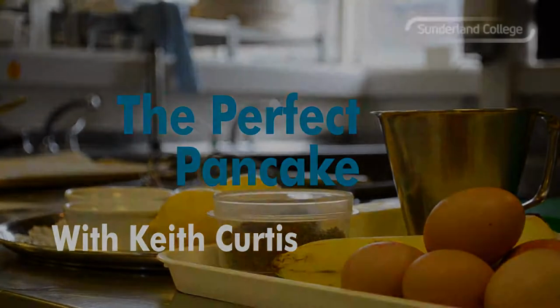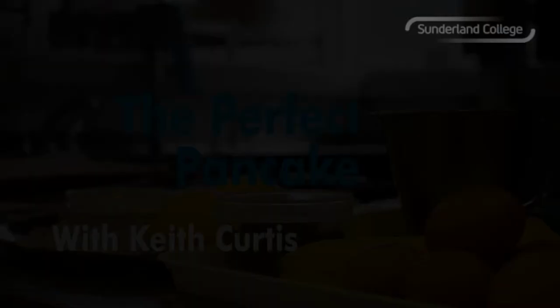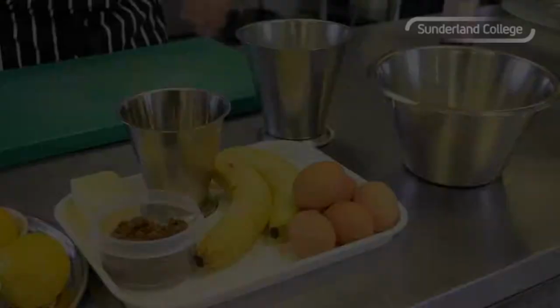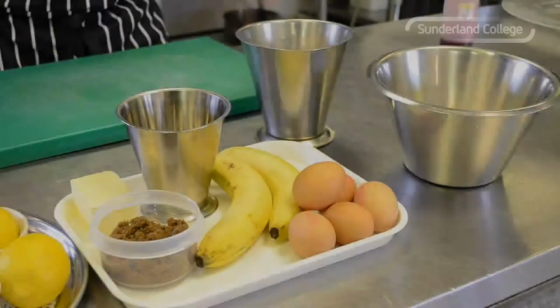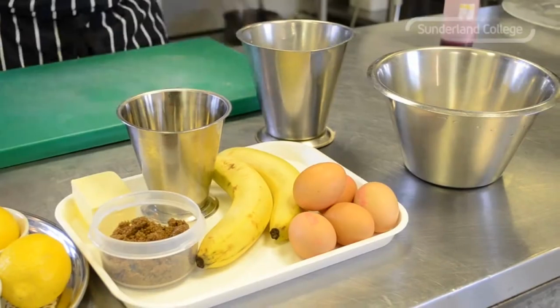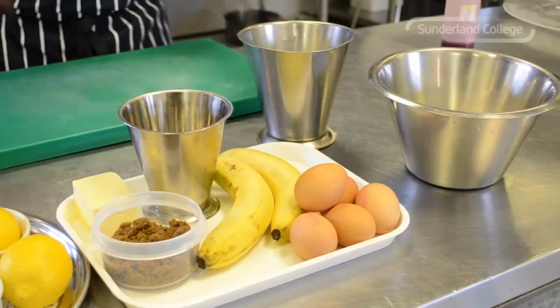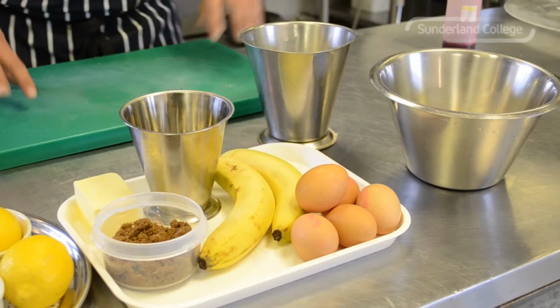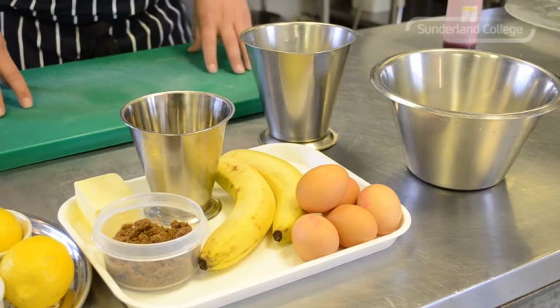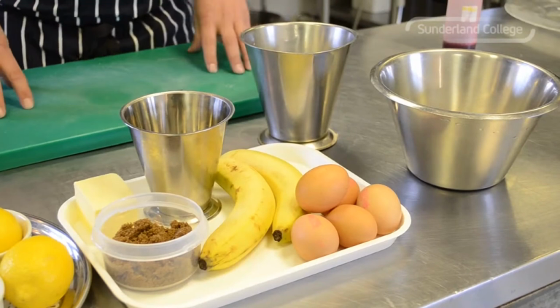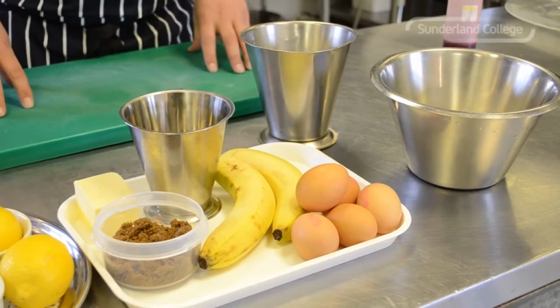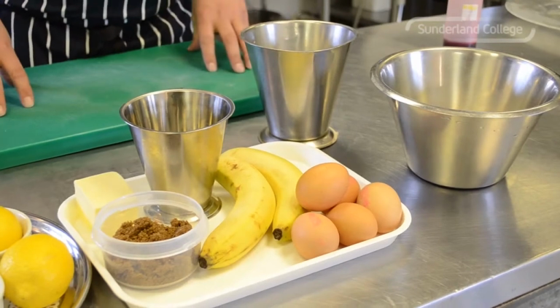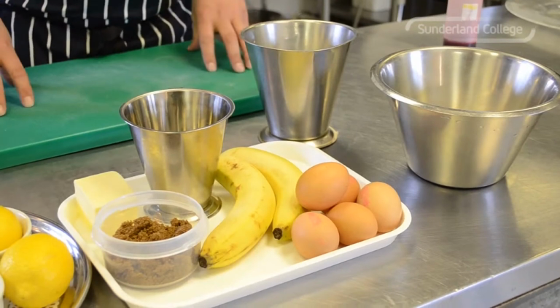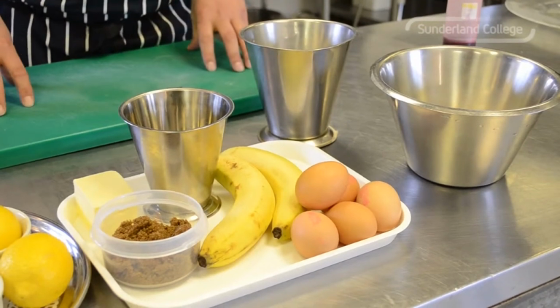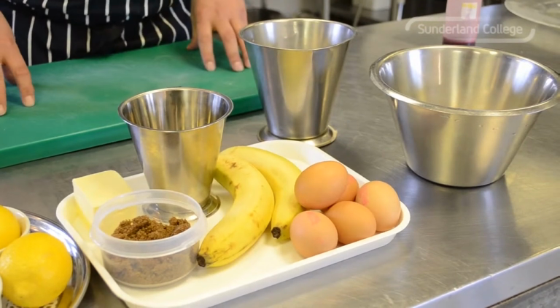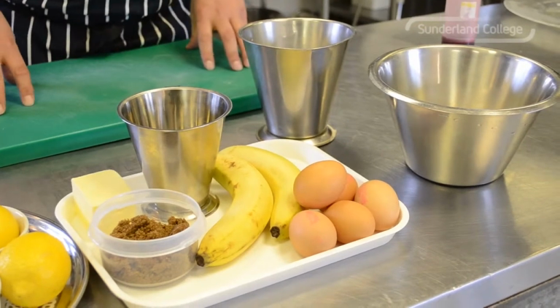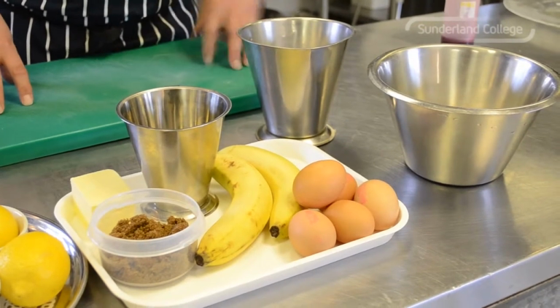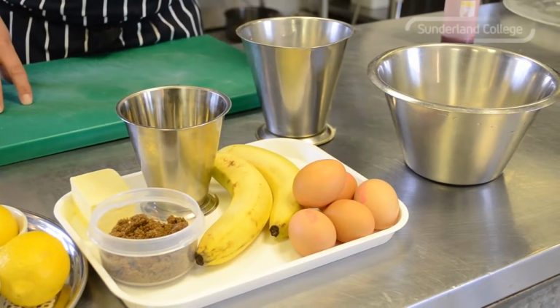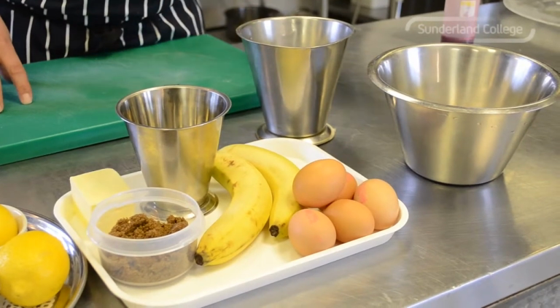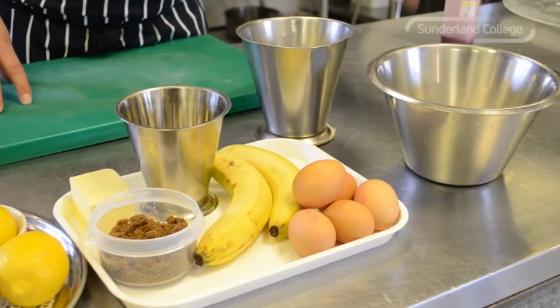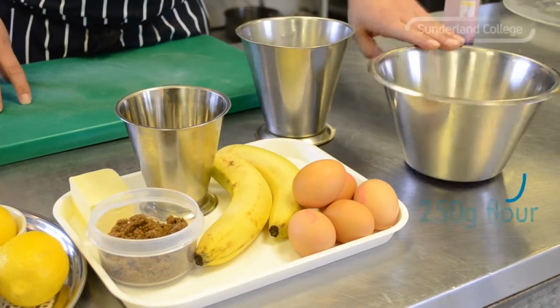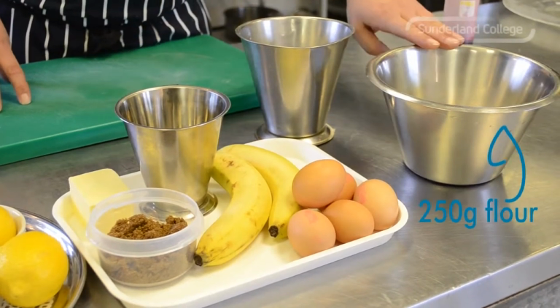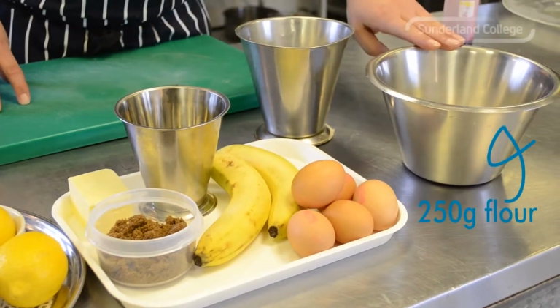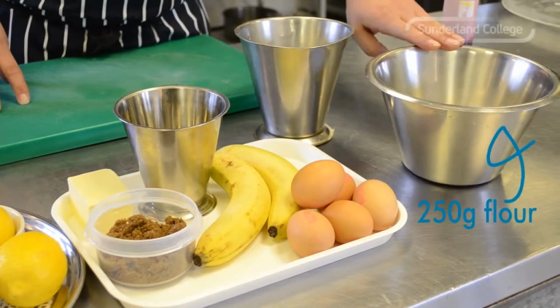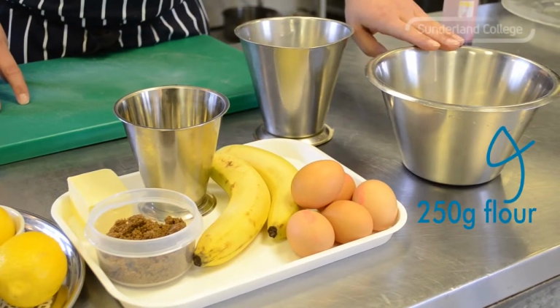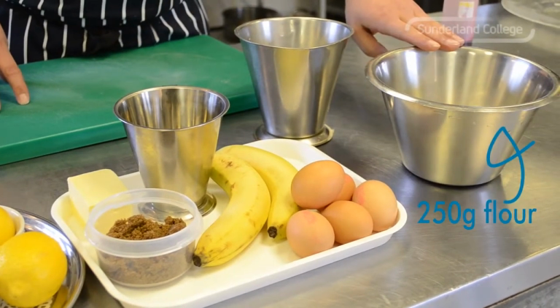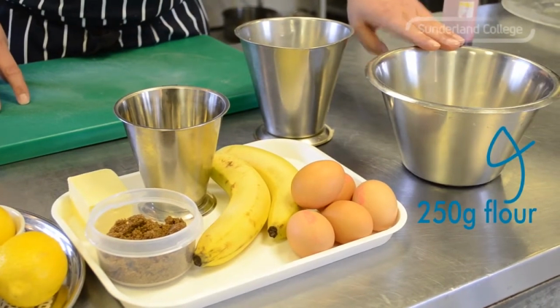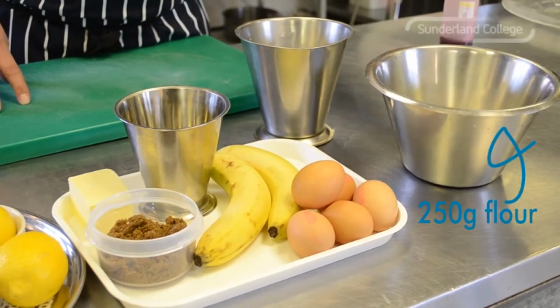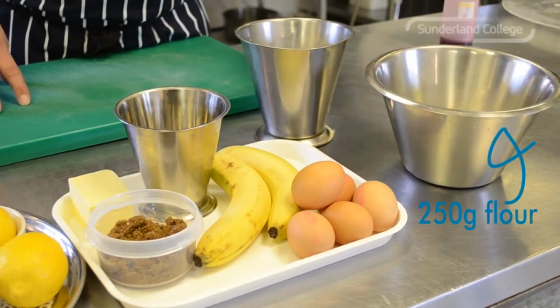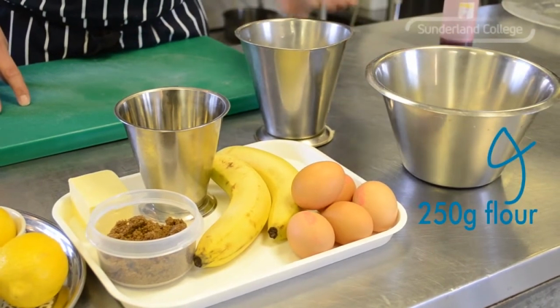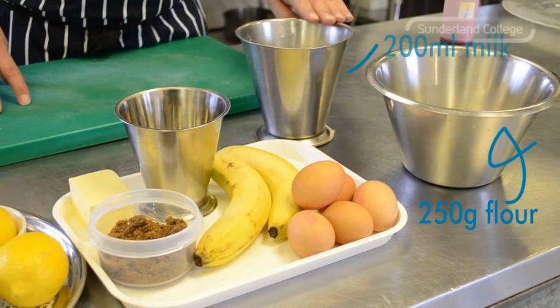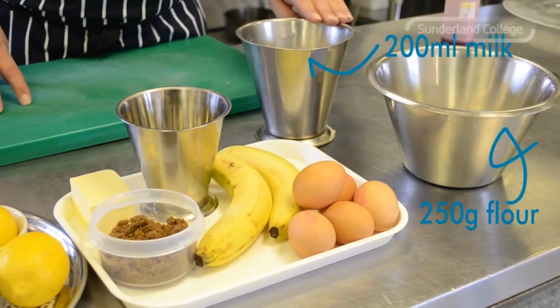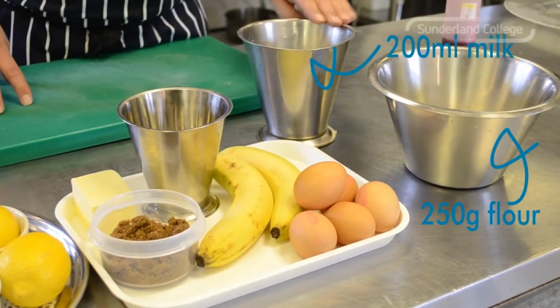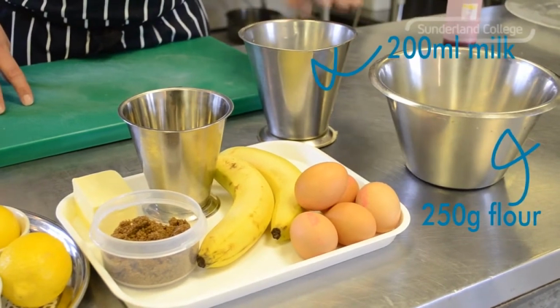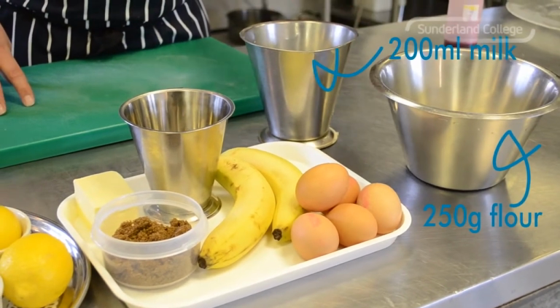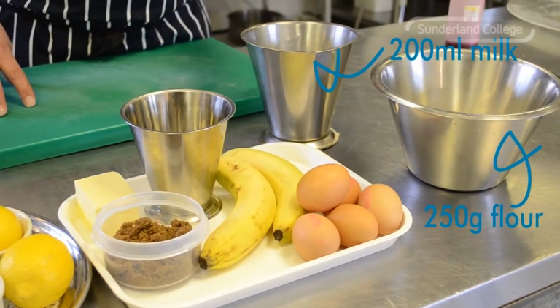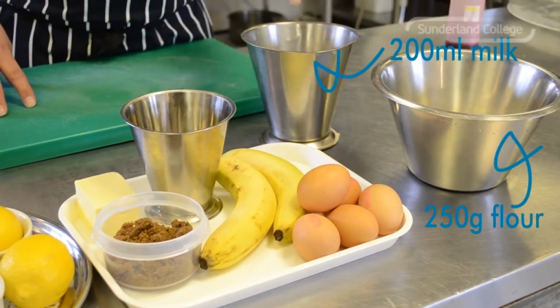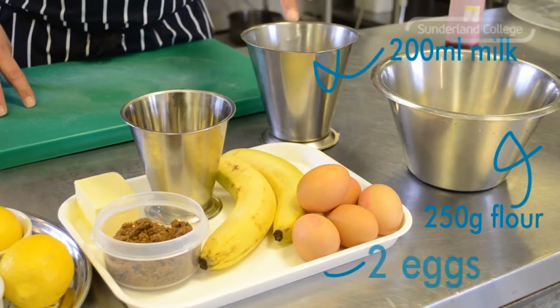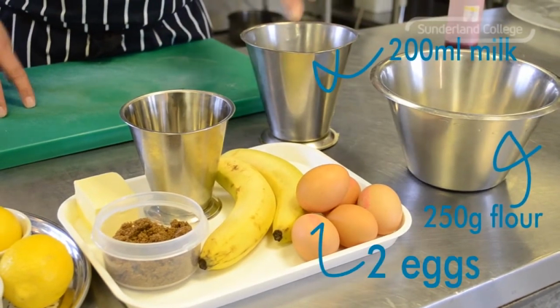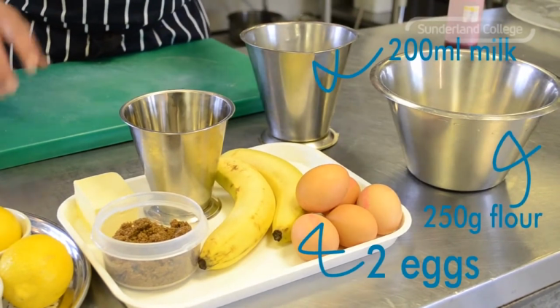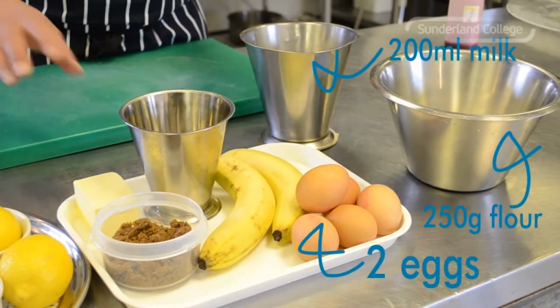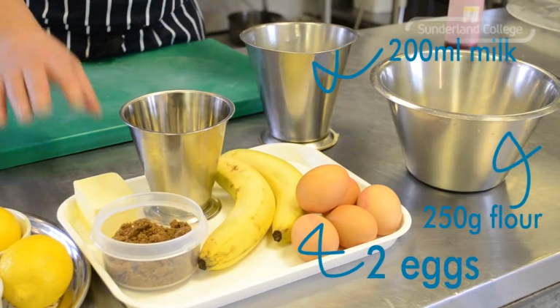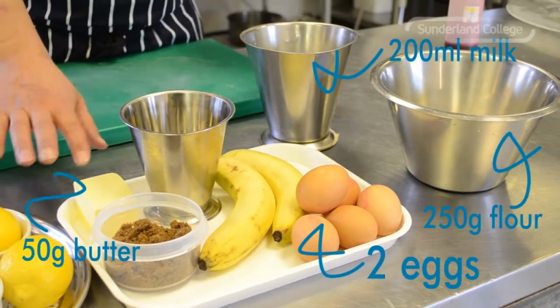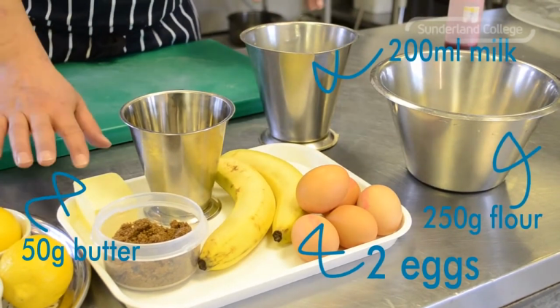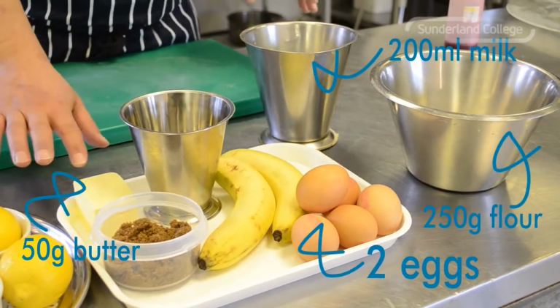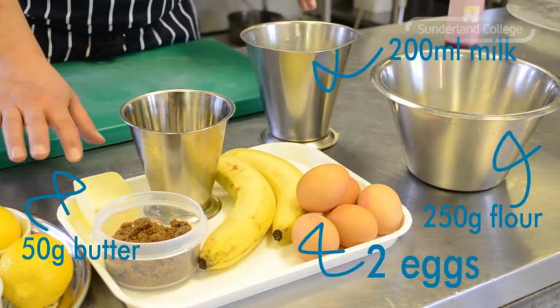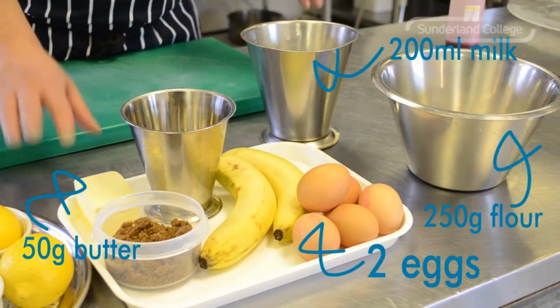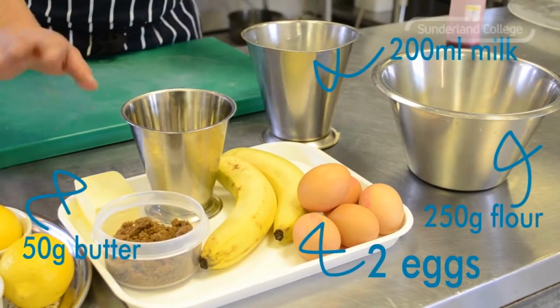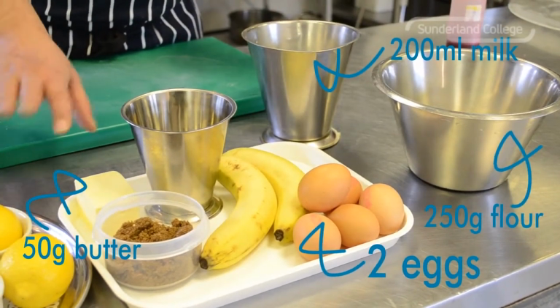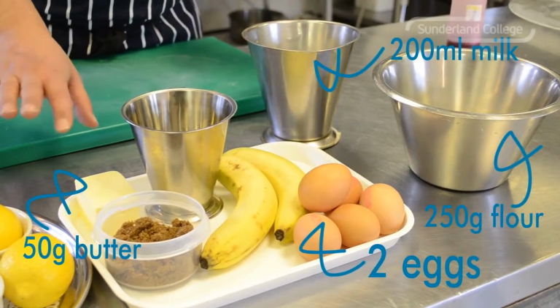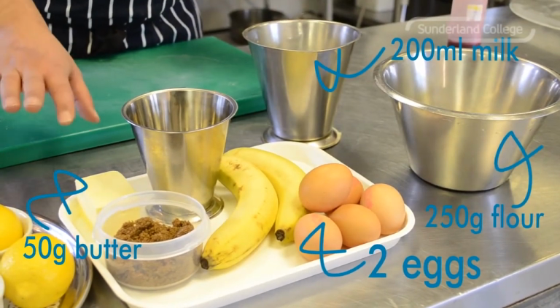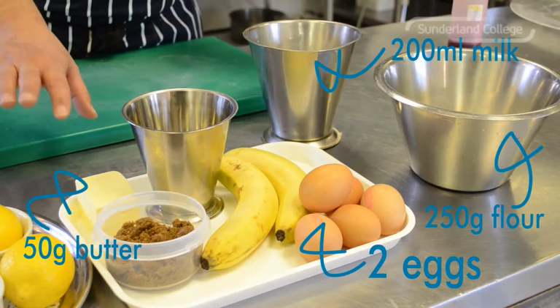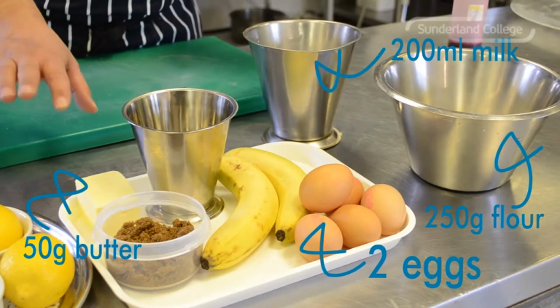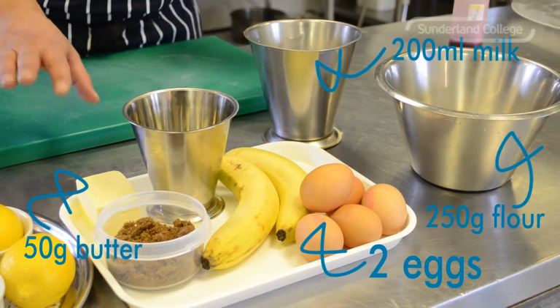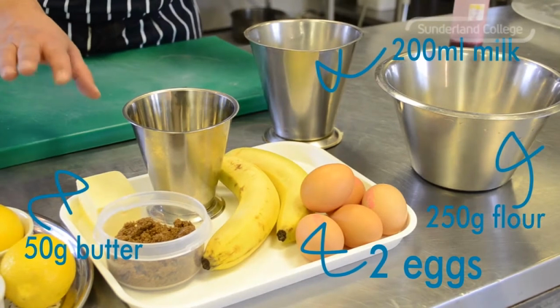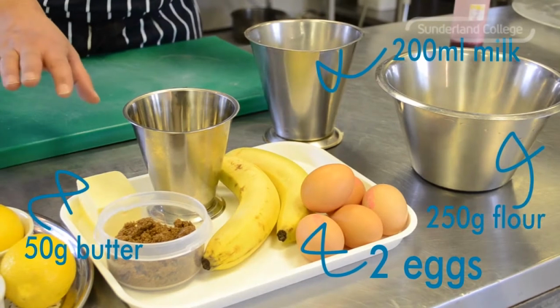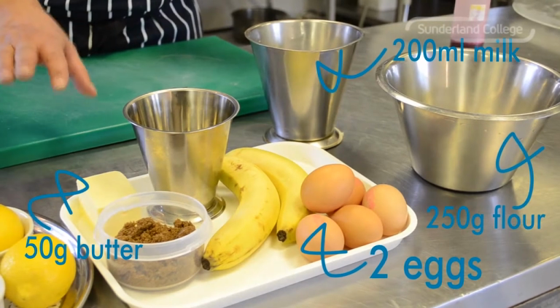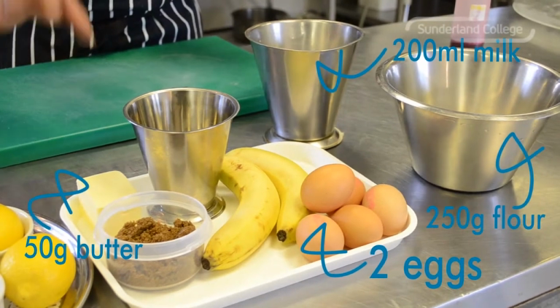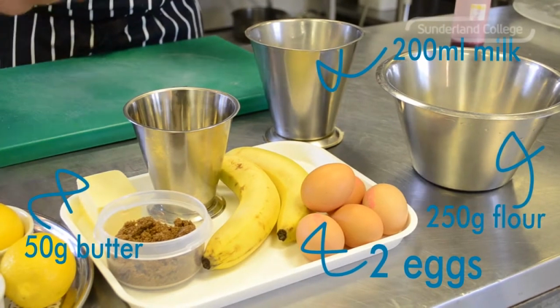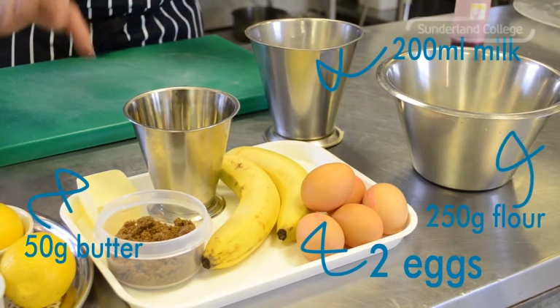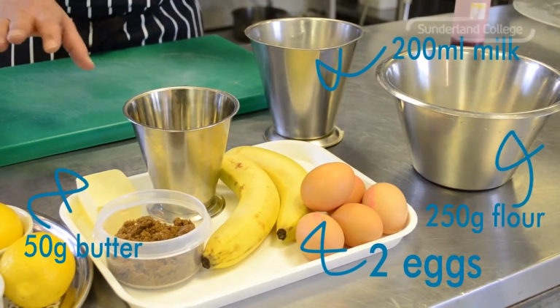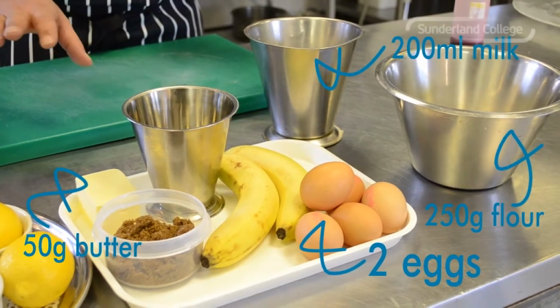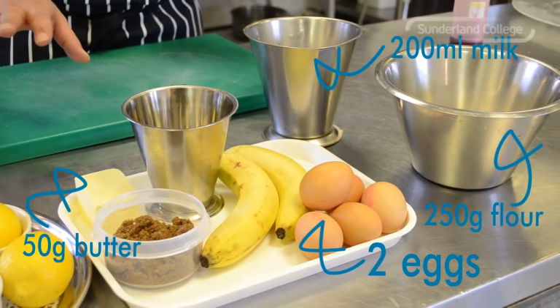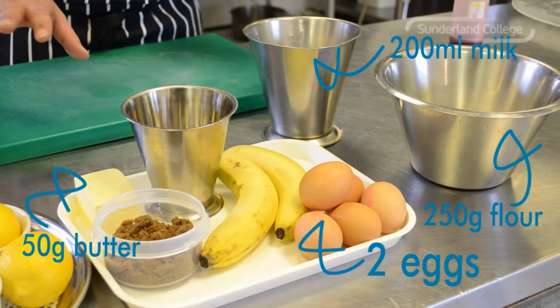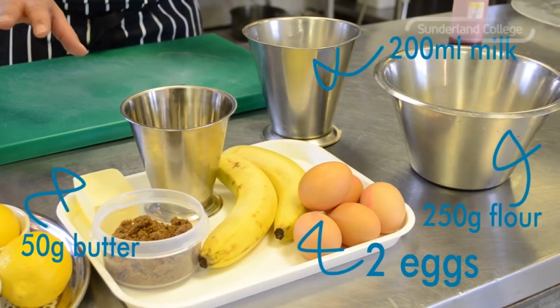To make the crepe batter you'll need flour, milk, eggs, and butter. Butter is just to enrich it and give it a nicer flavour.